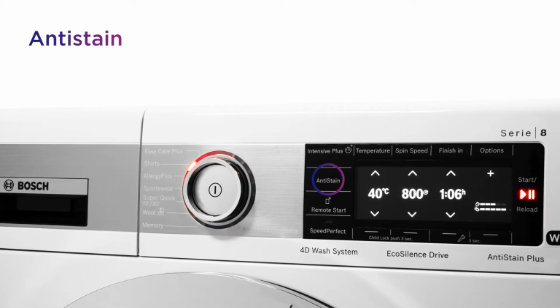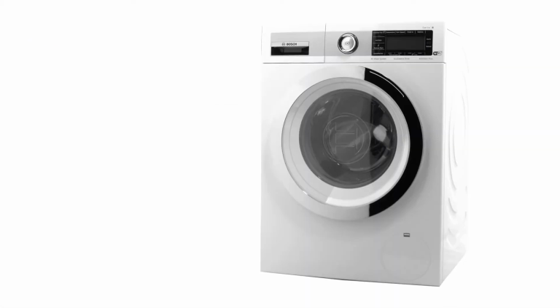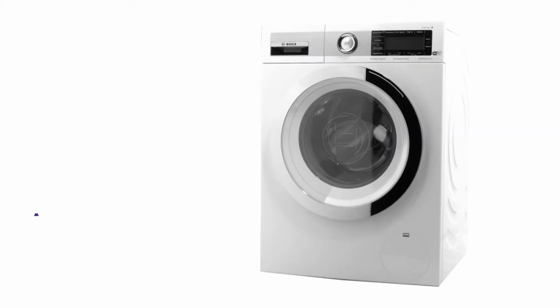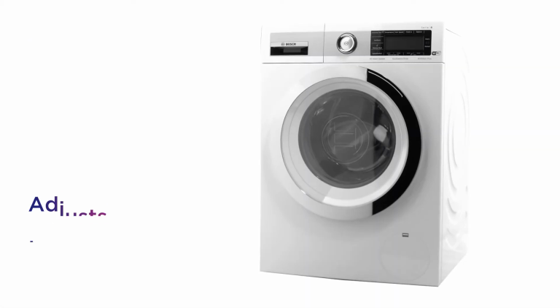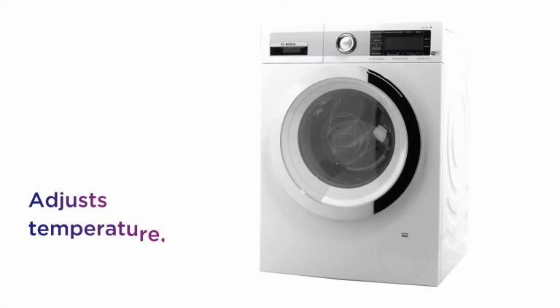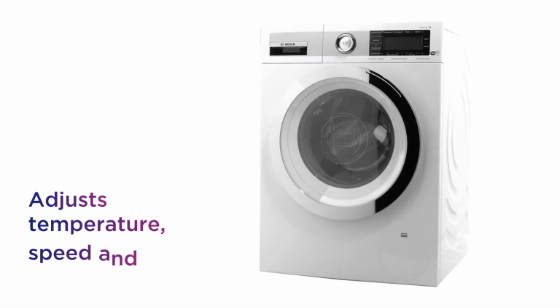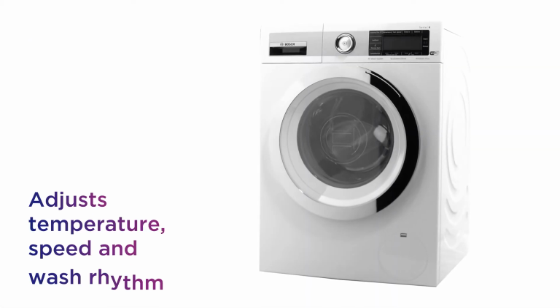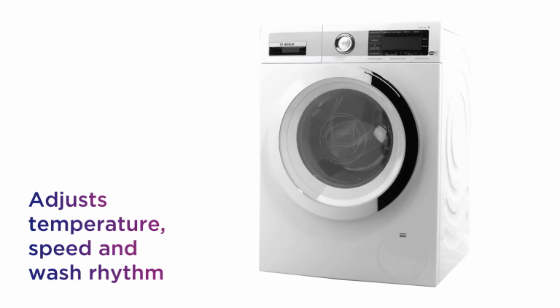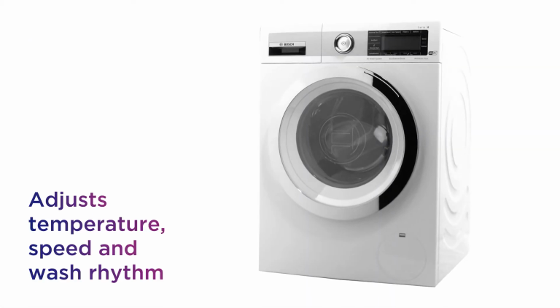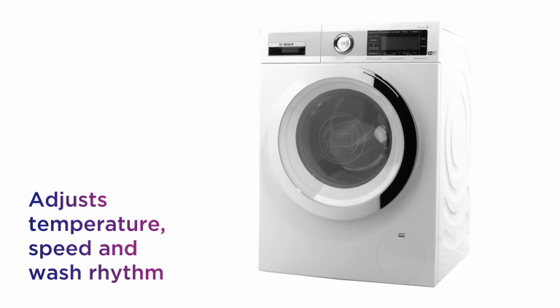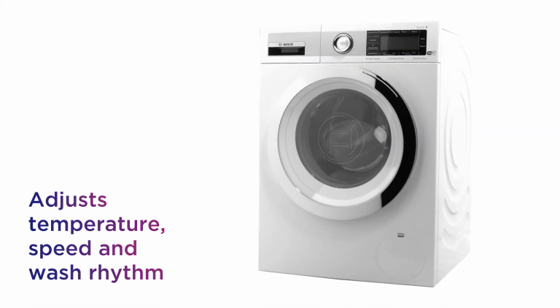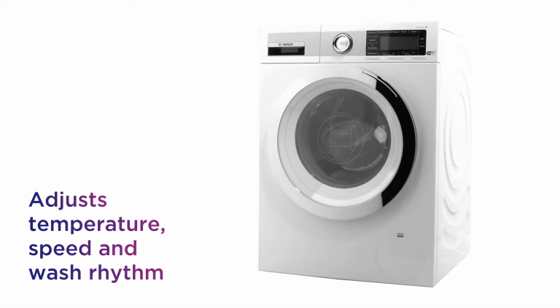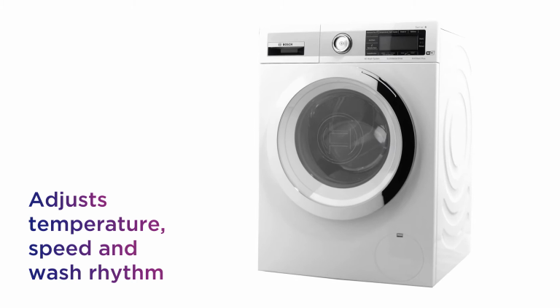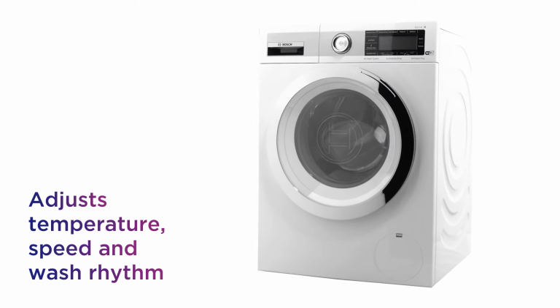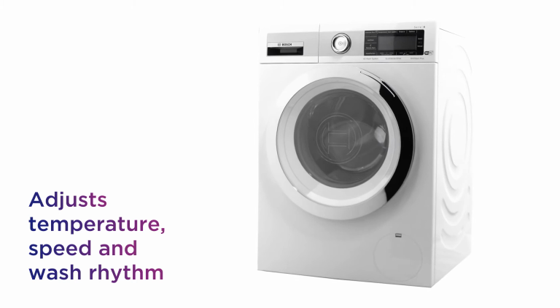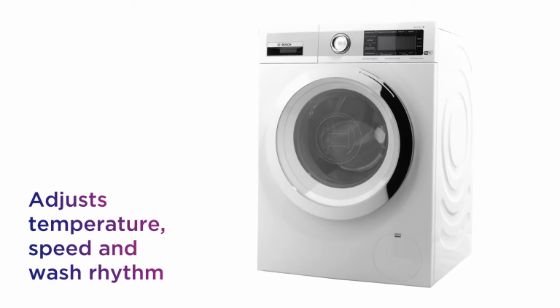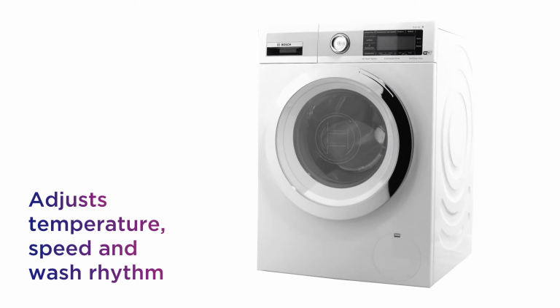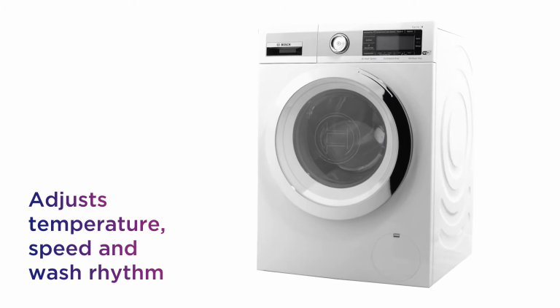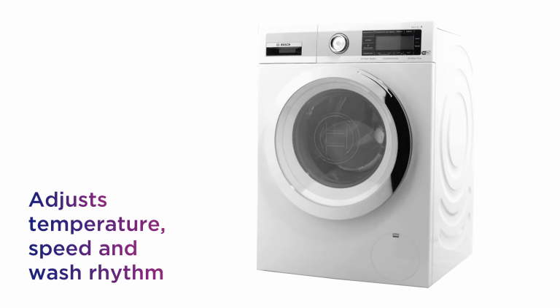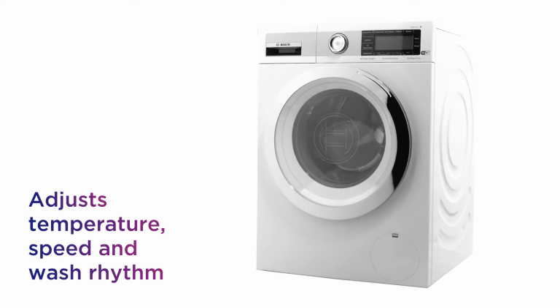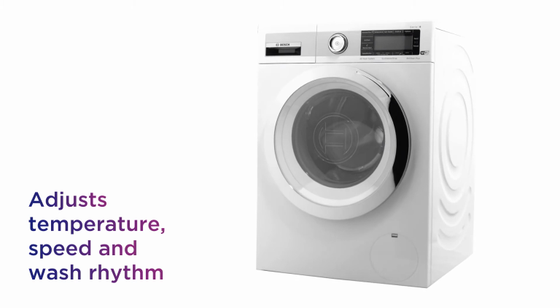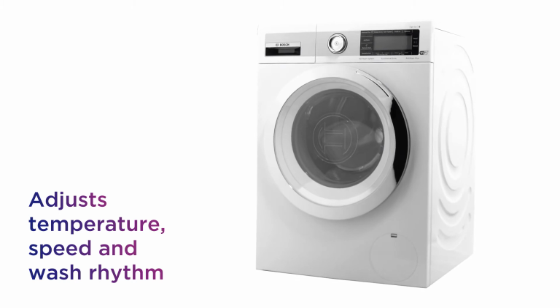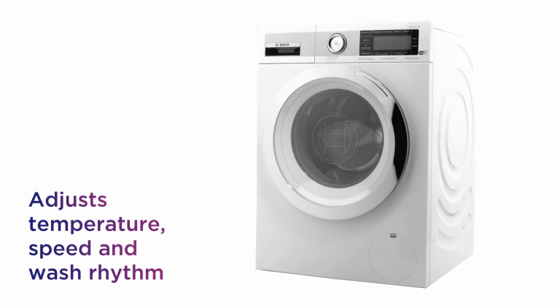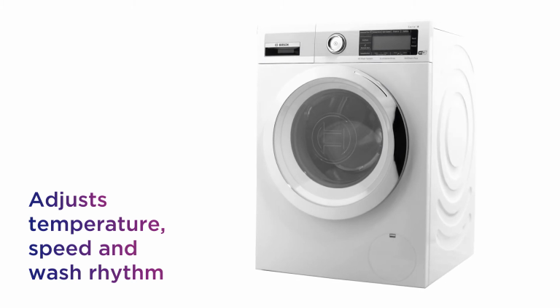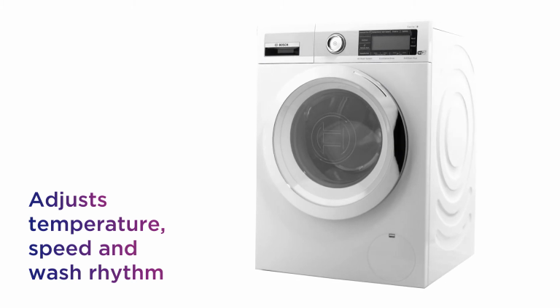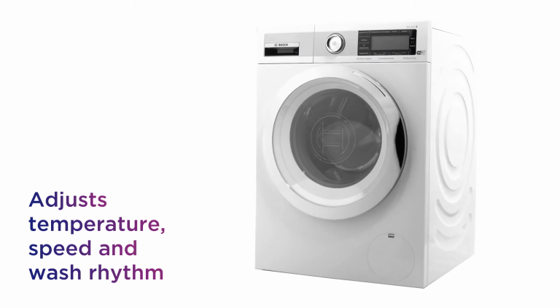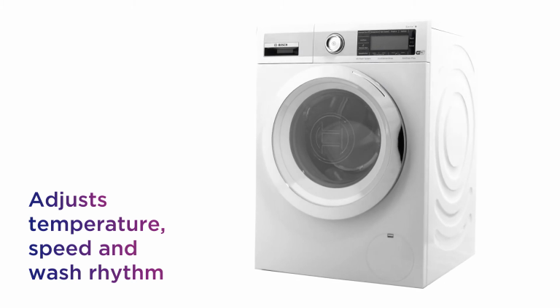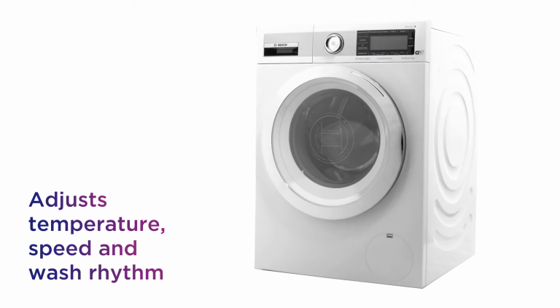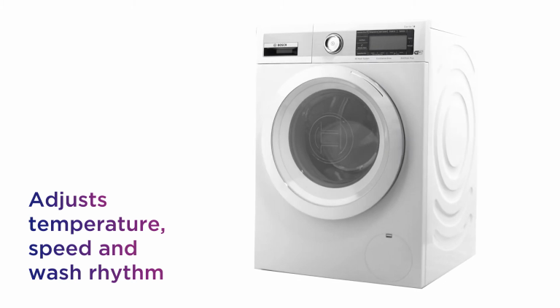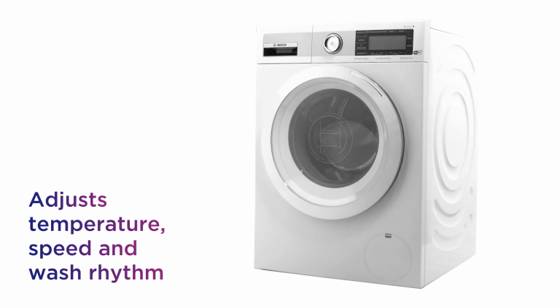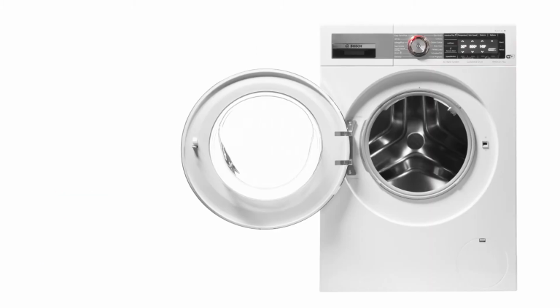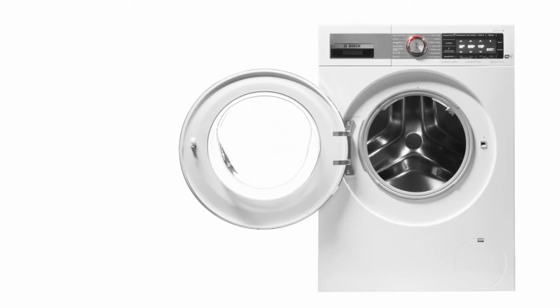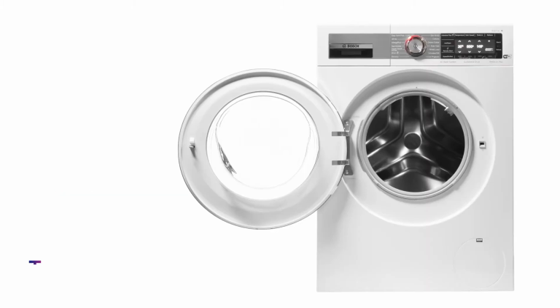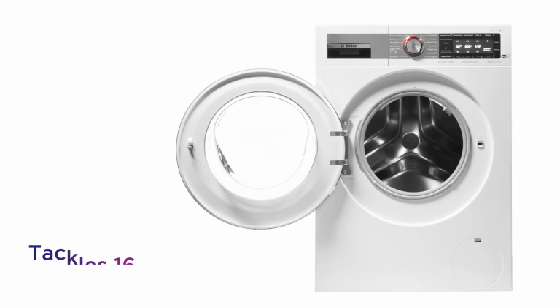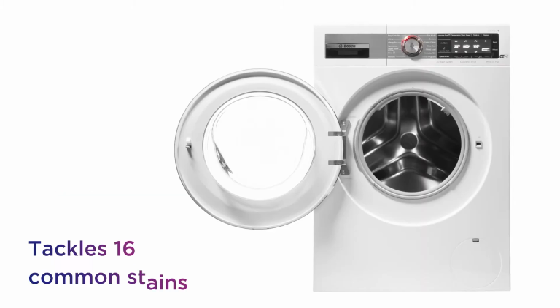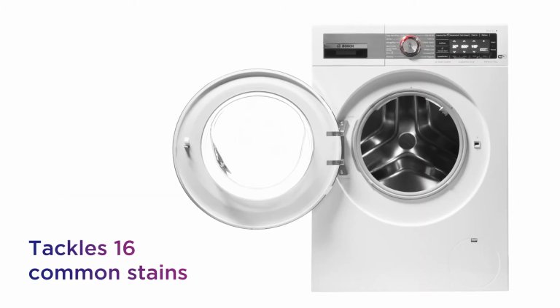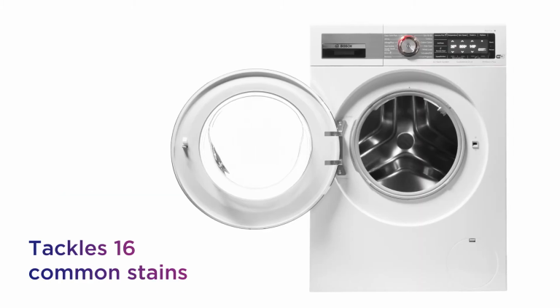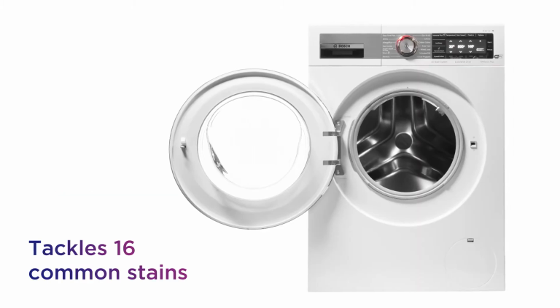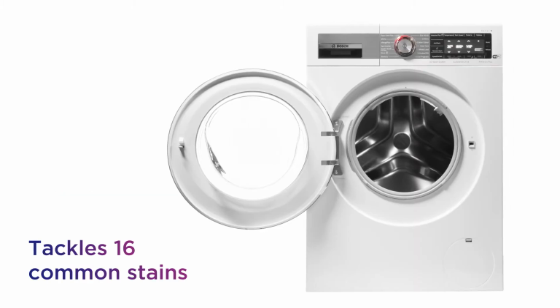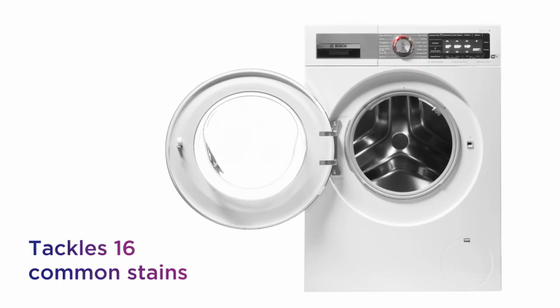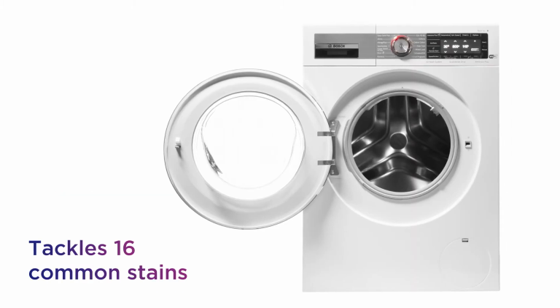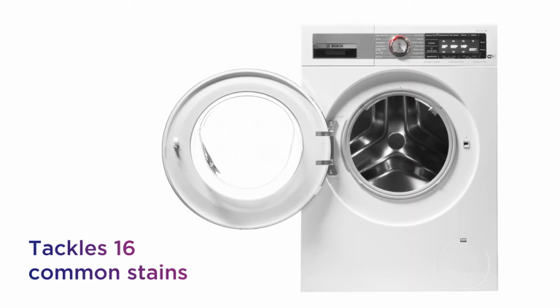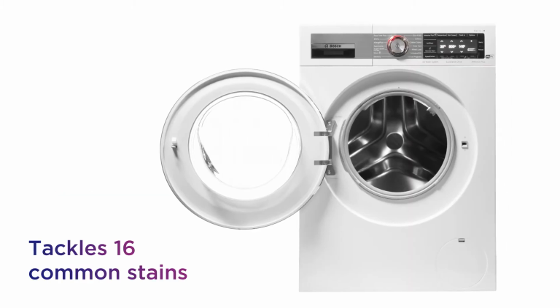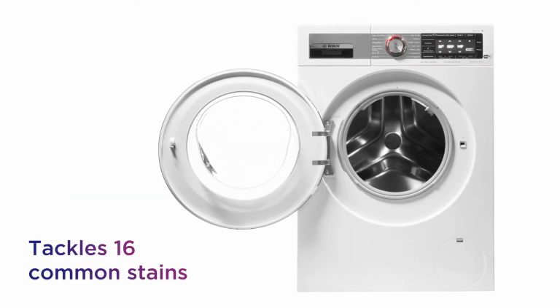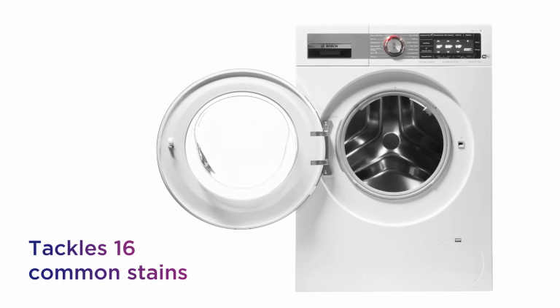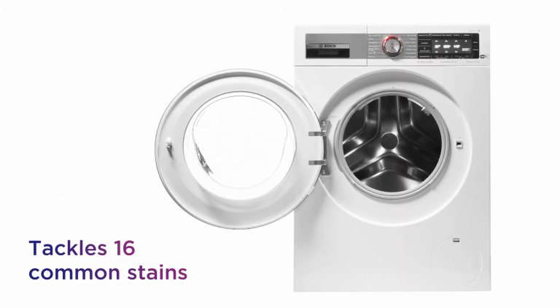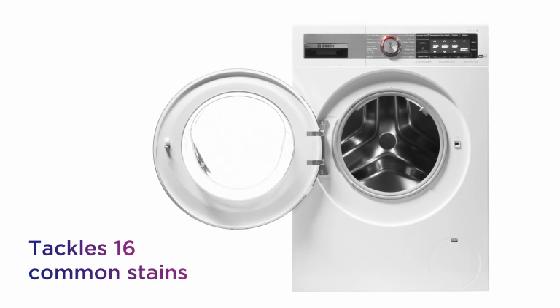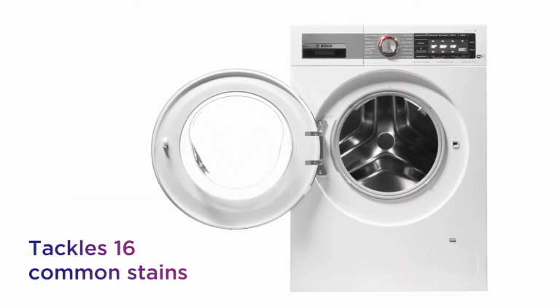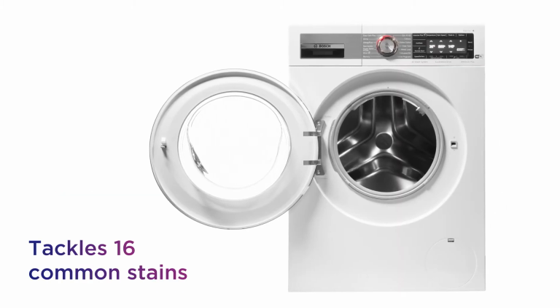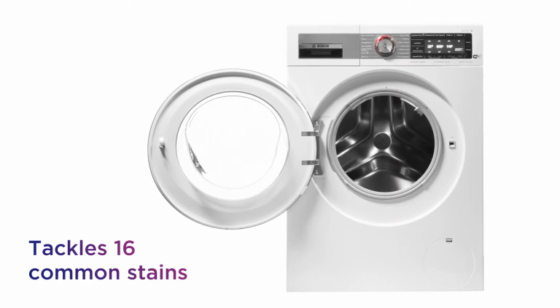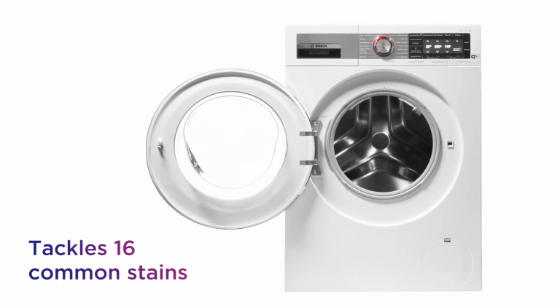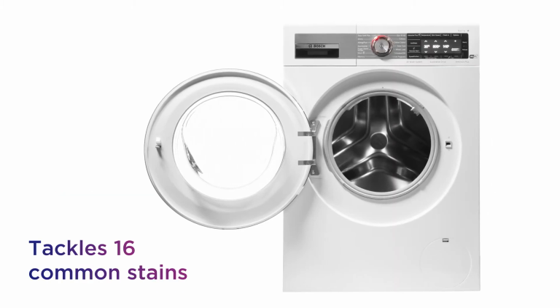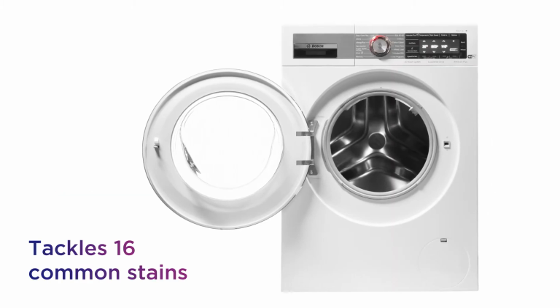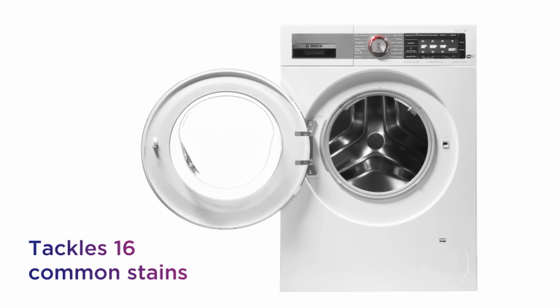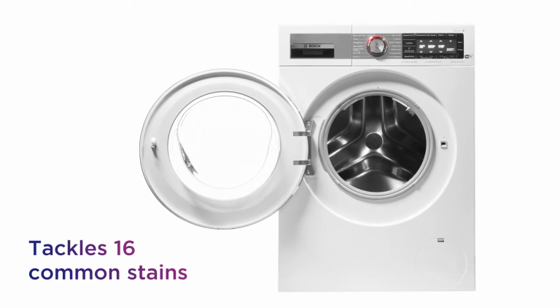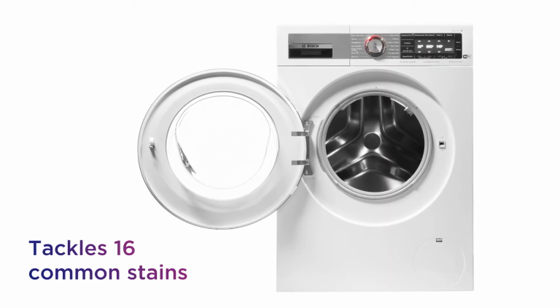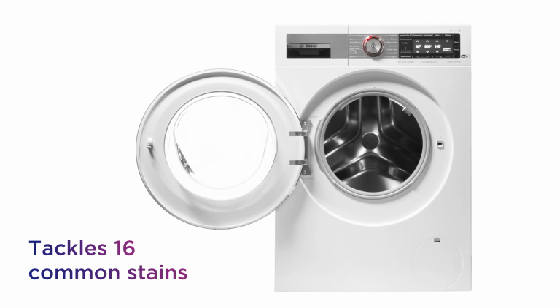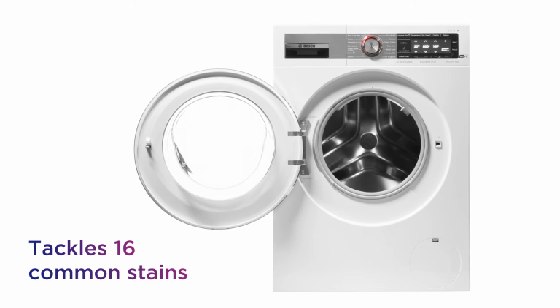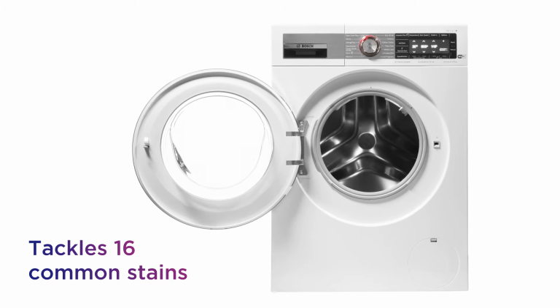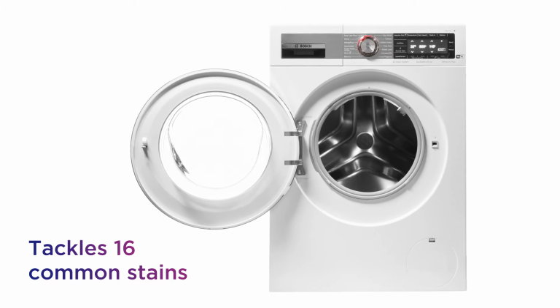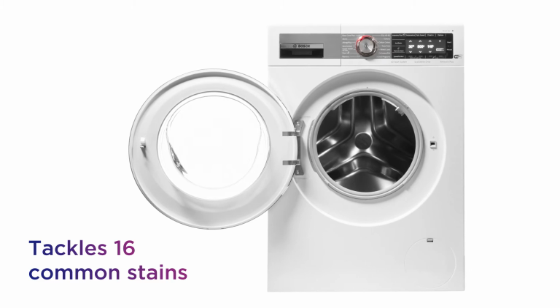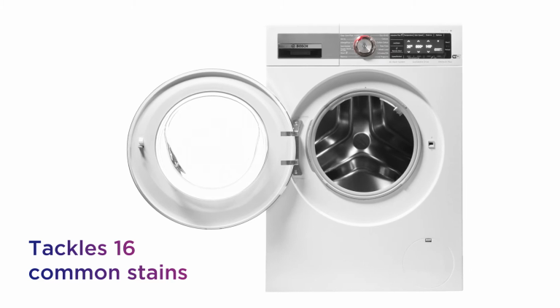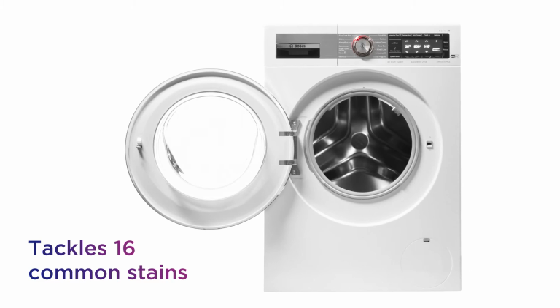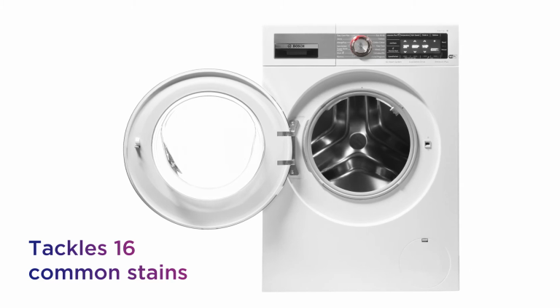It uses sensors to adjust water temperature, speed and wash rhythm, which lets it tackle 16 common stains without any trouble.